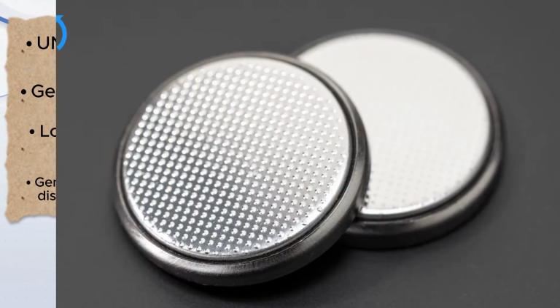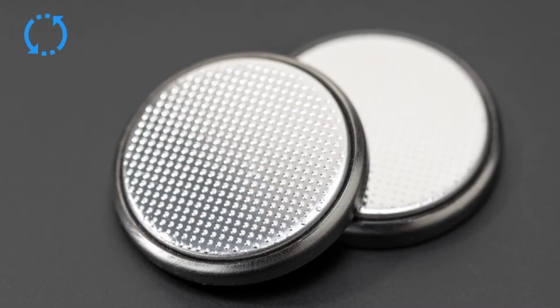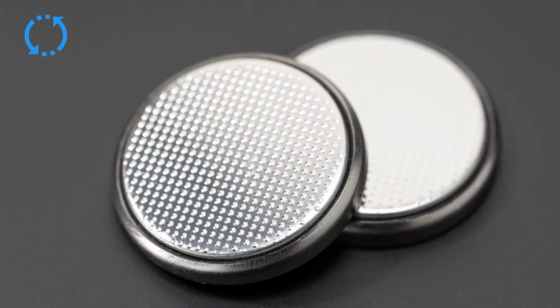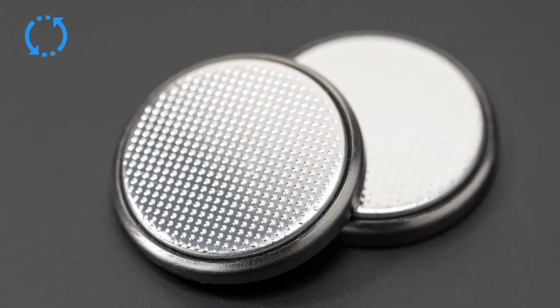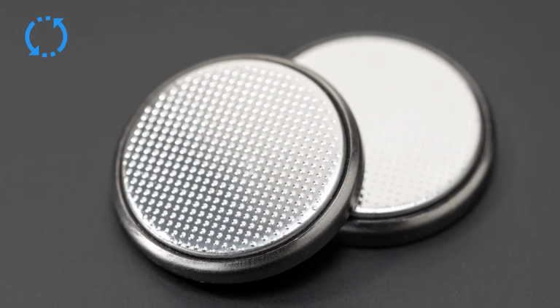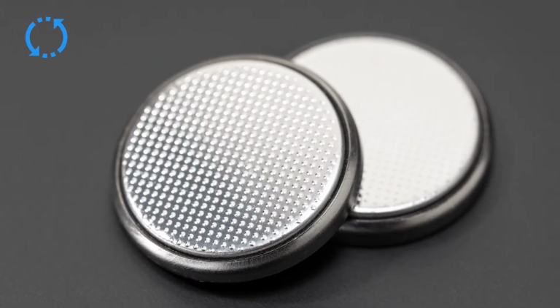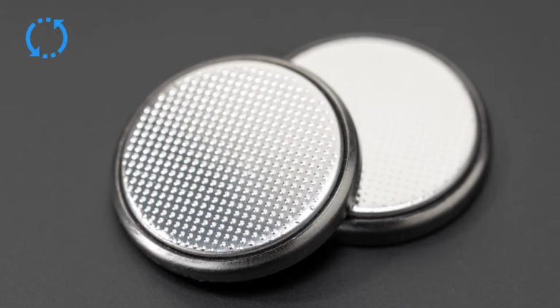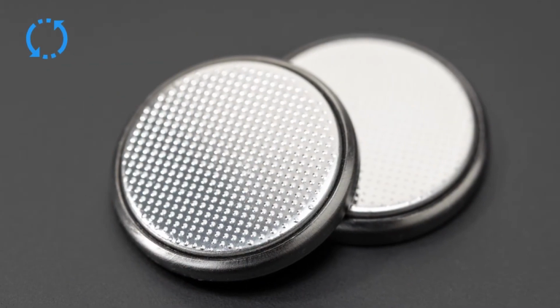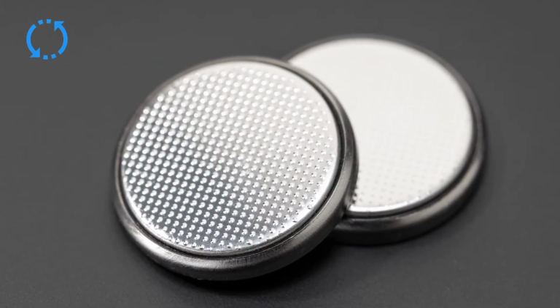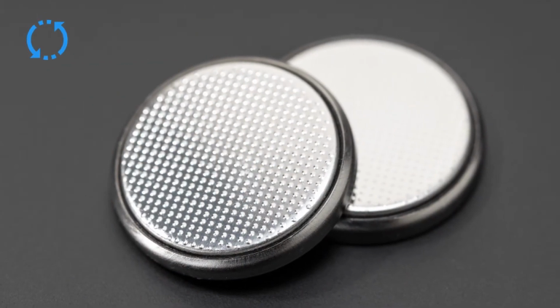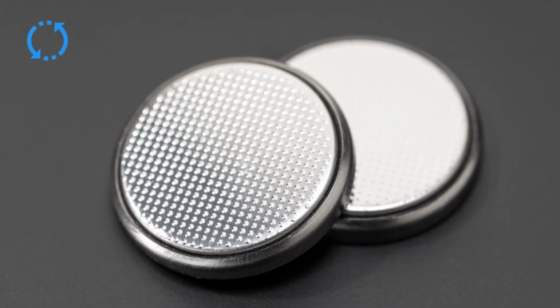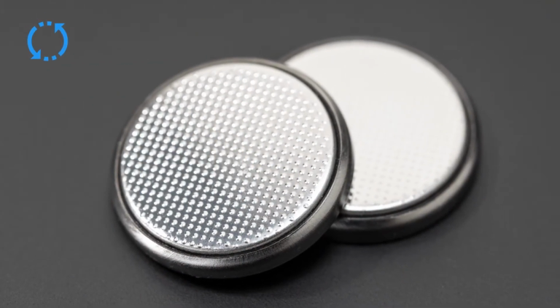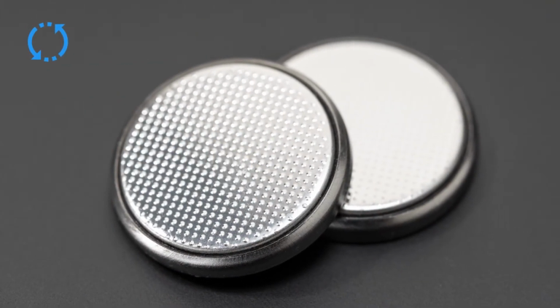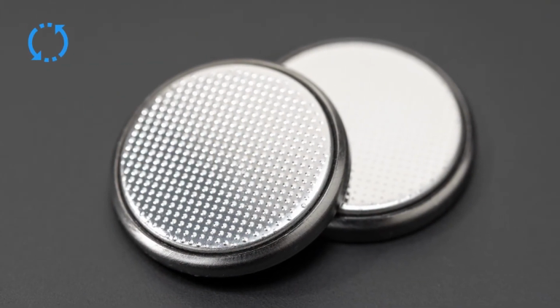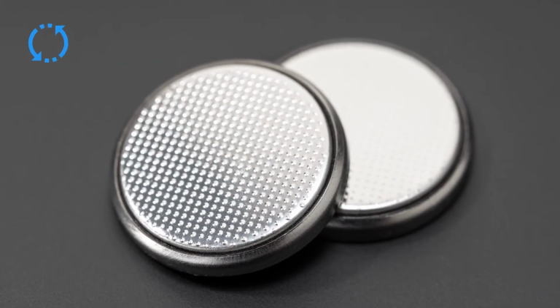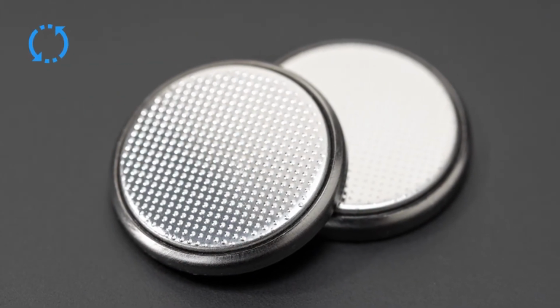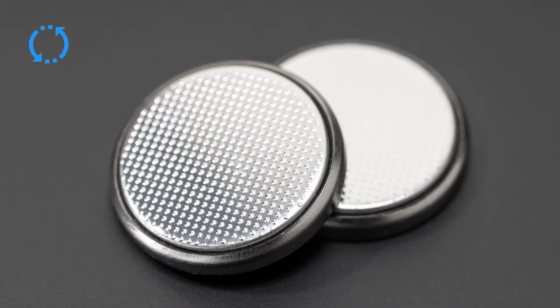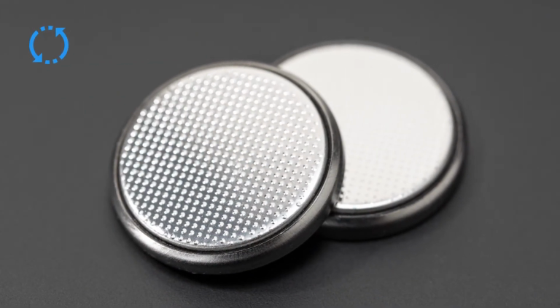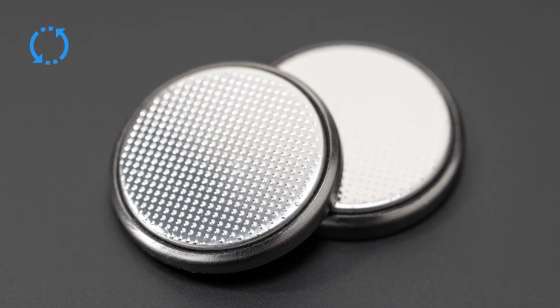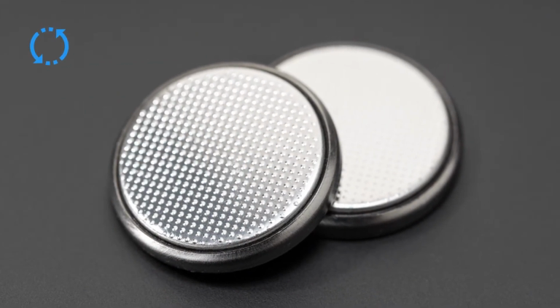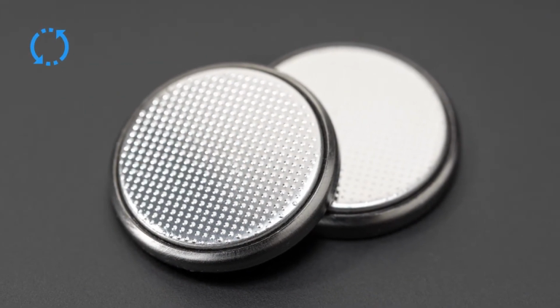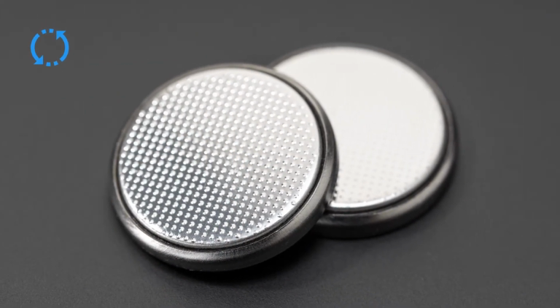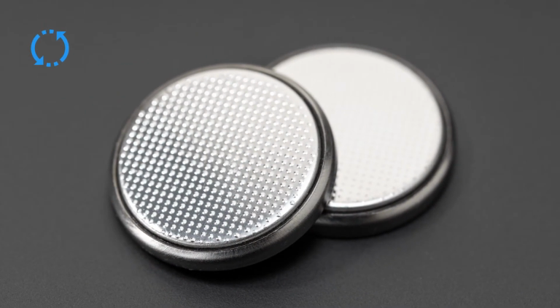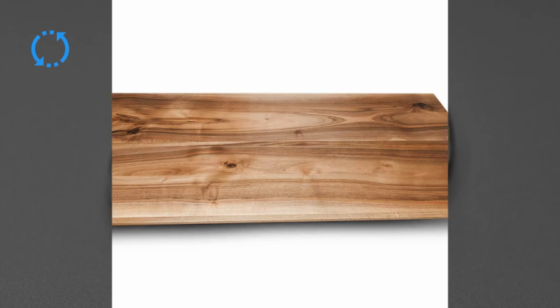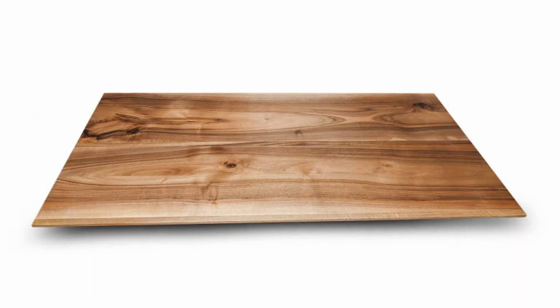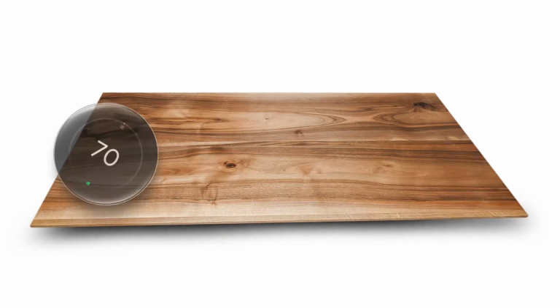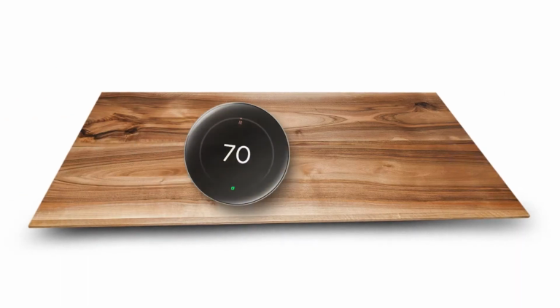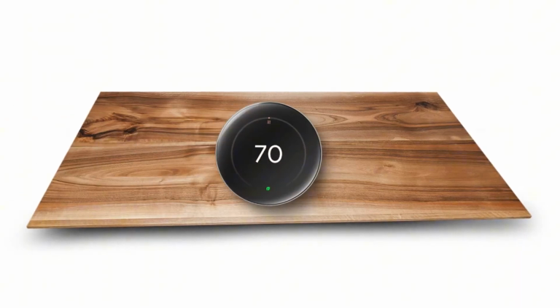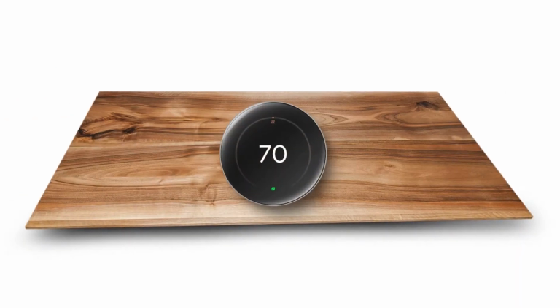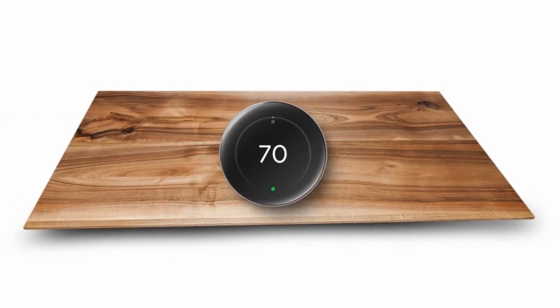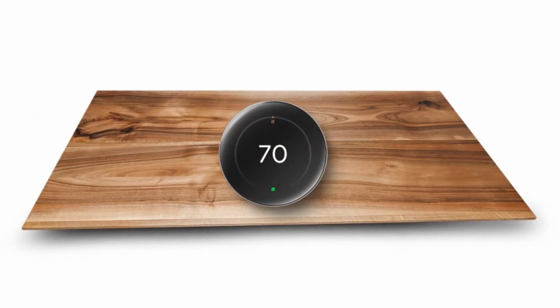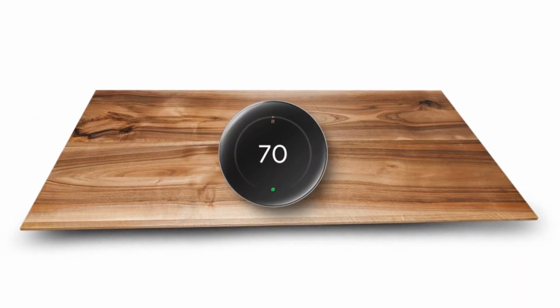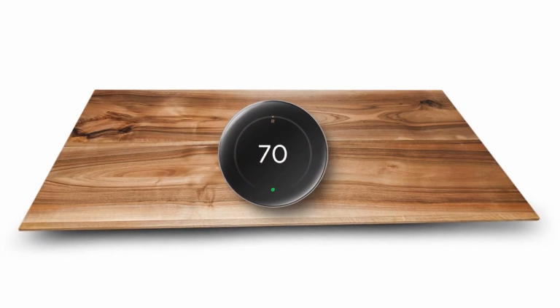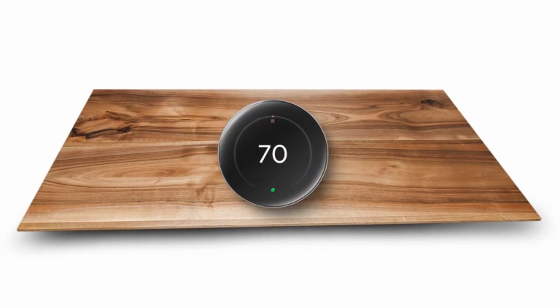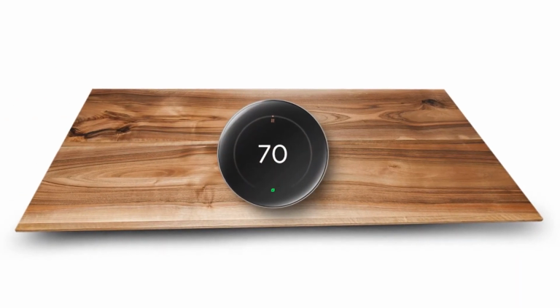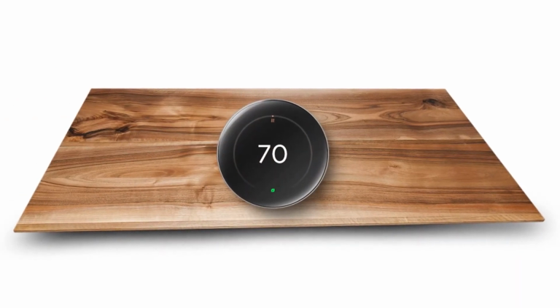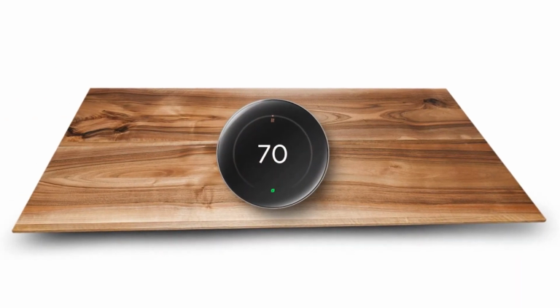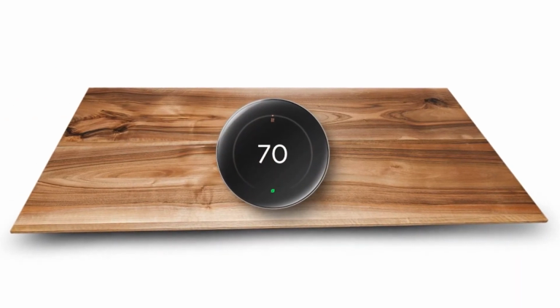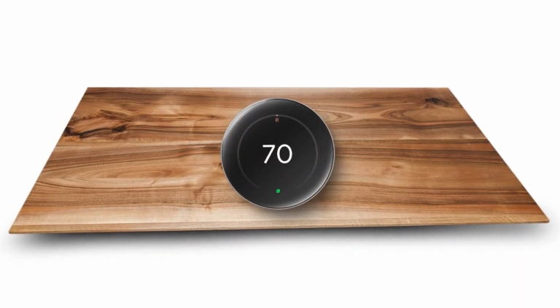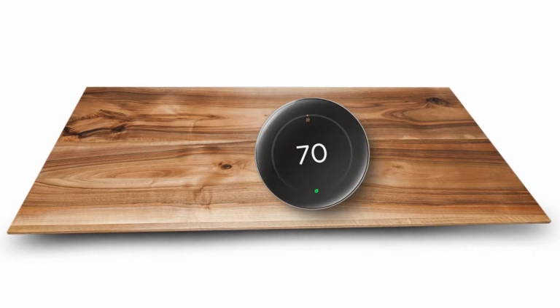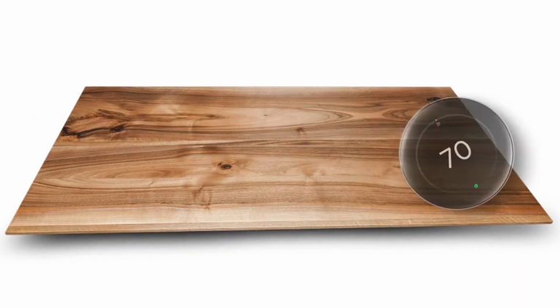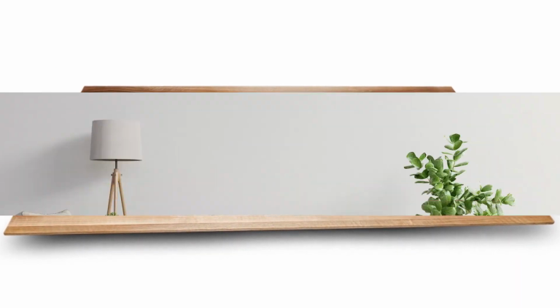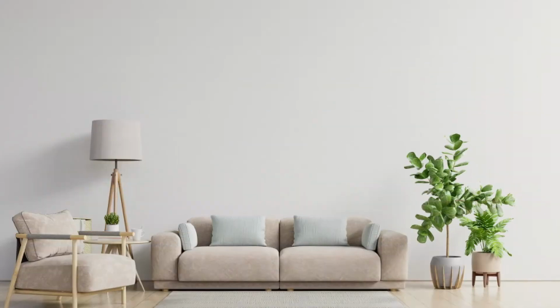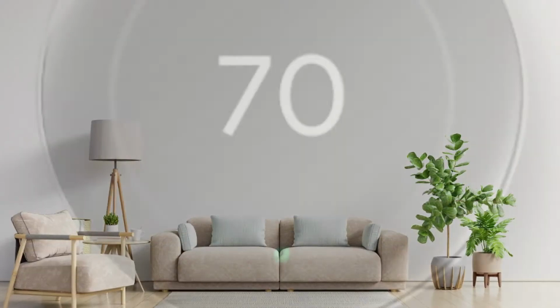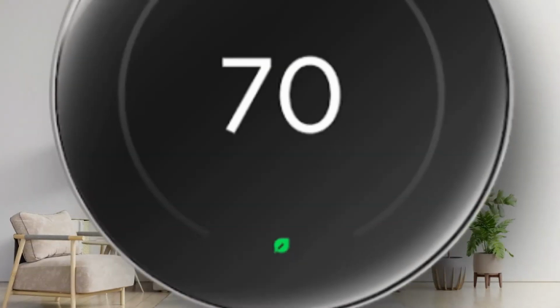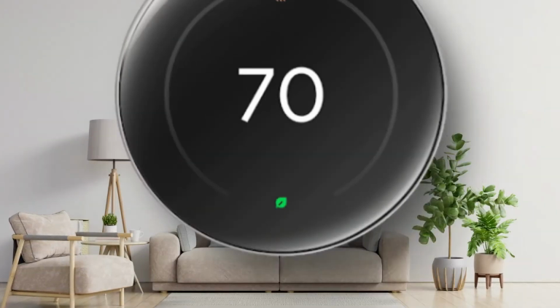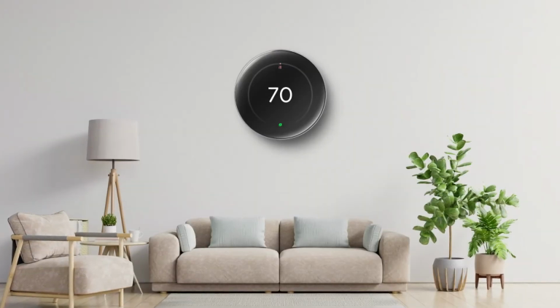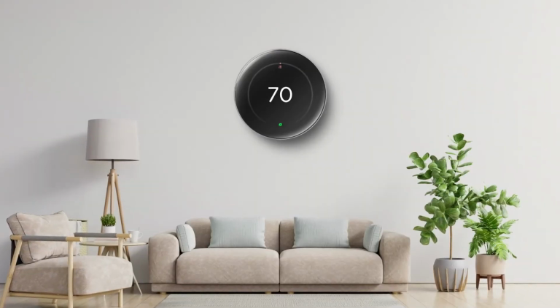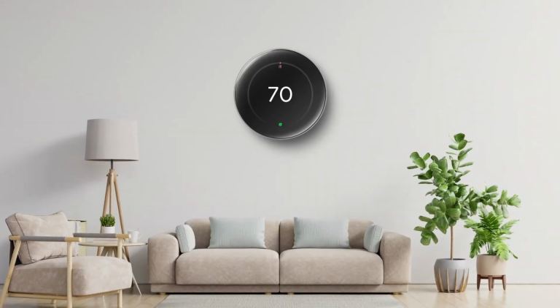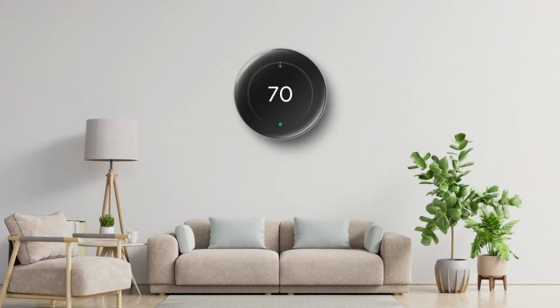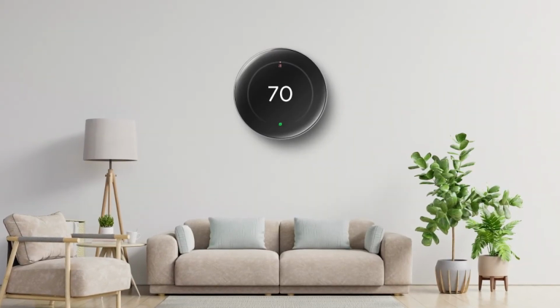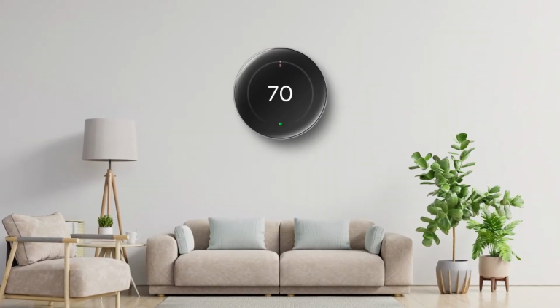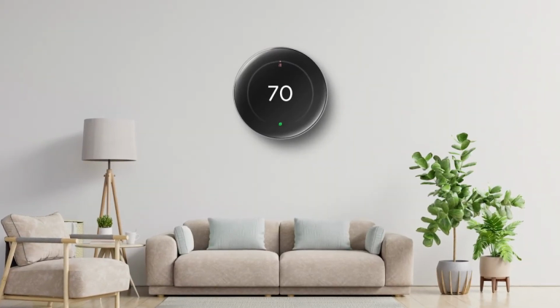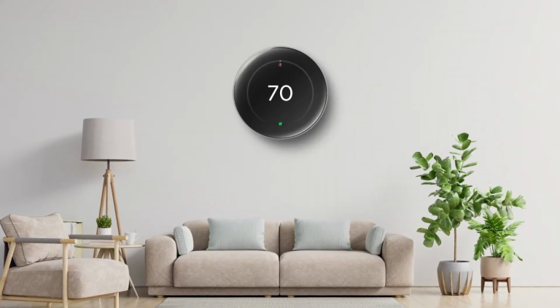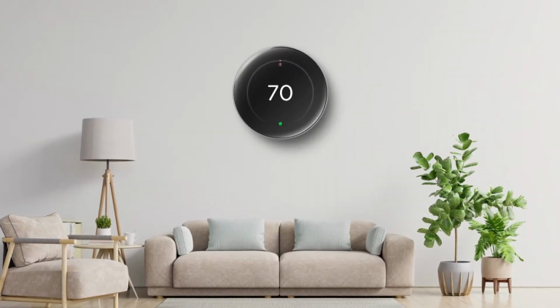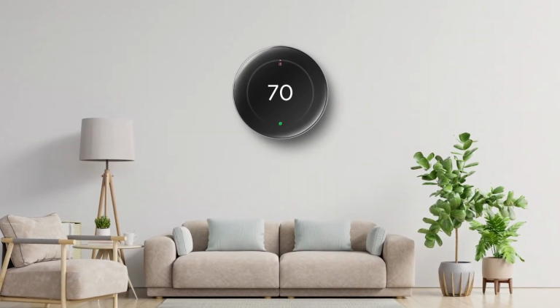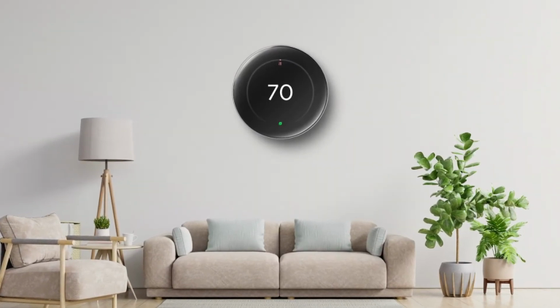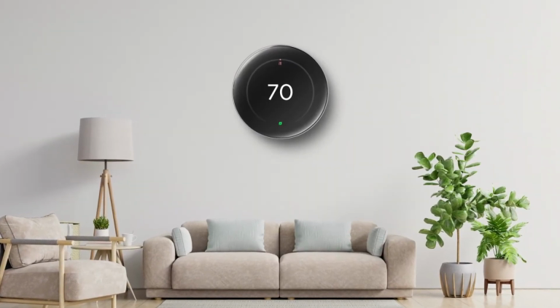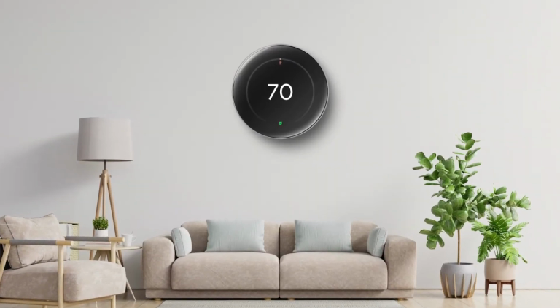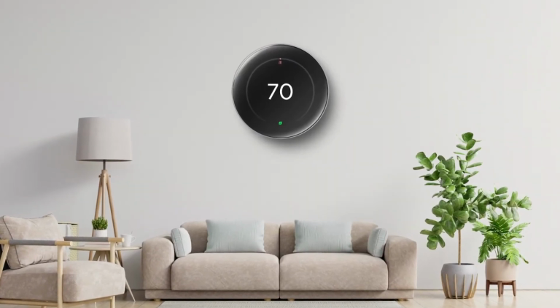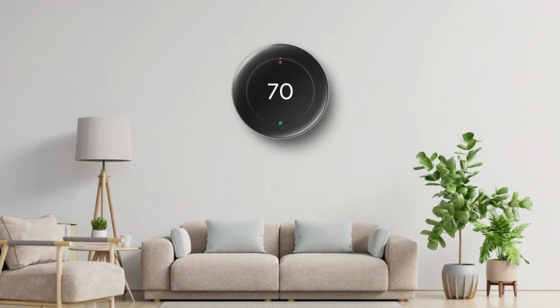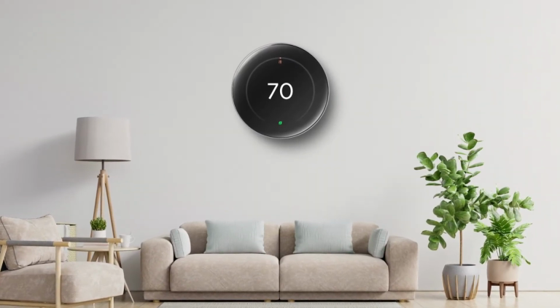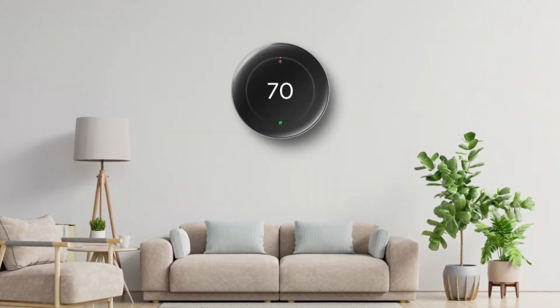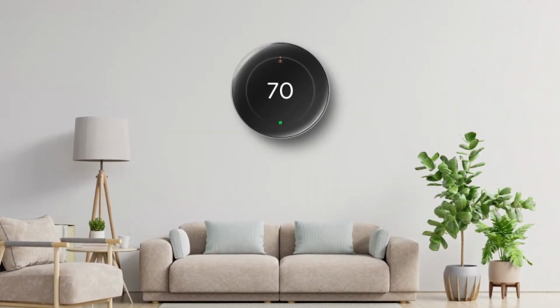Replace the old battery with a new compatible one. Reassemble the back of the display. Return your thermostat to the wall and test it.